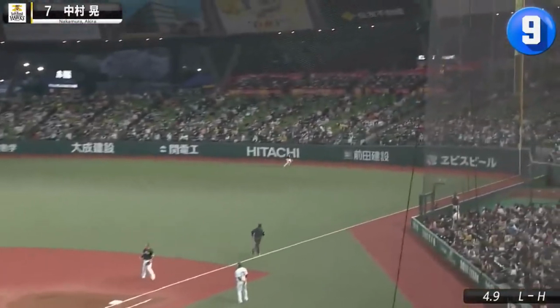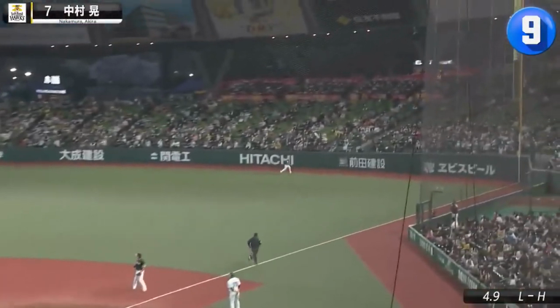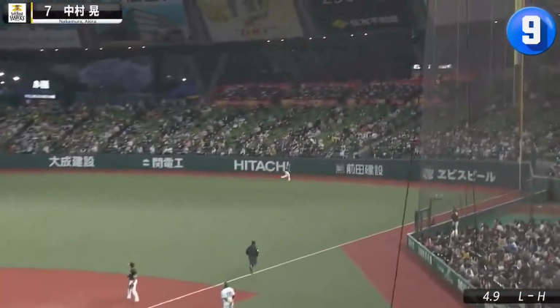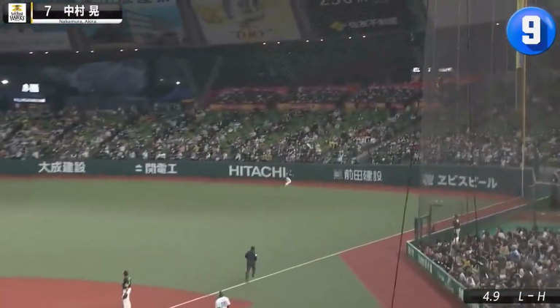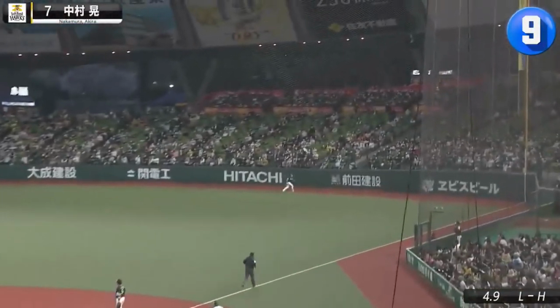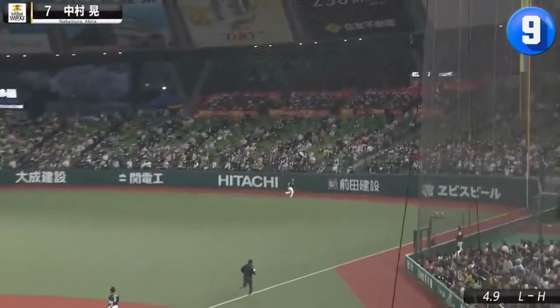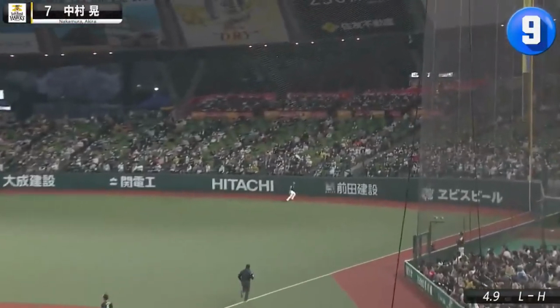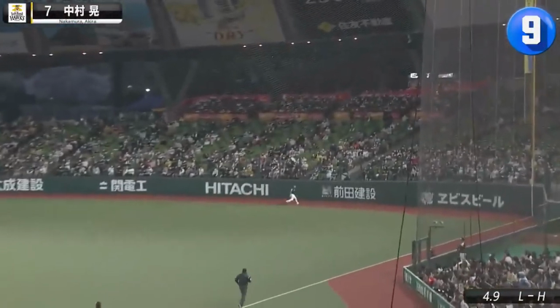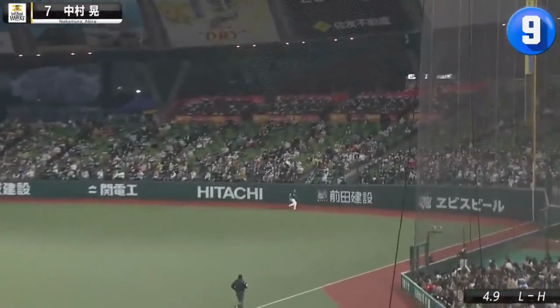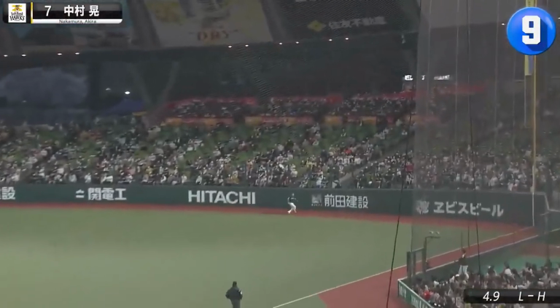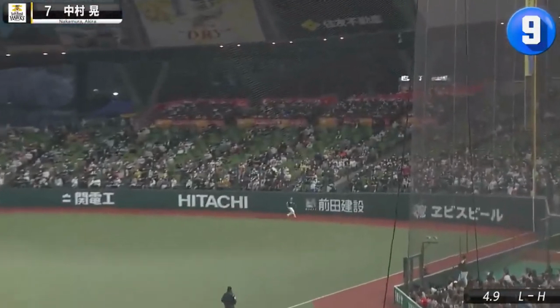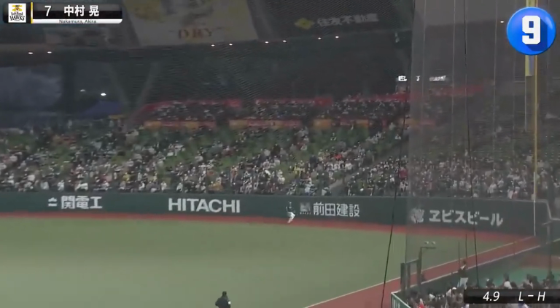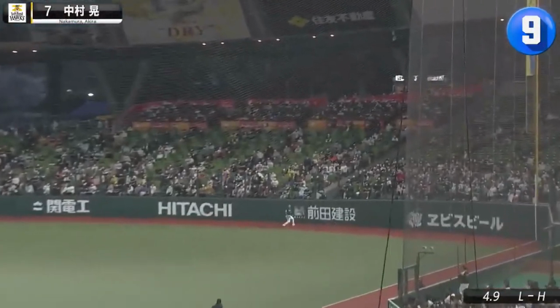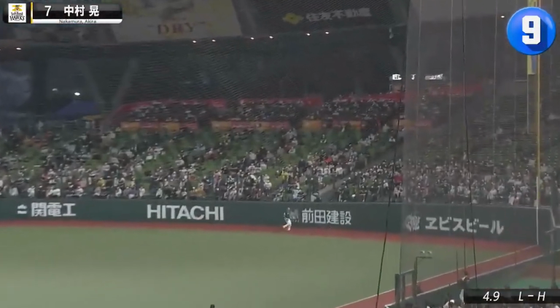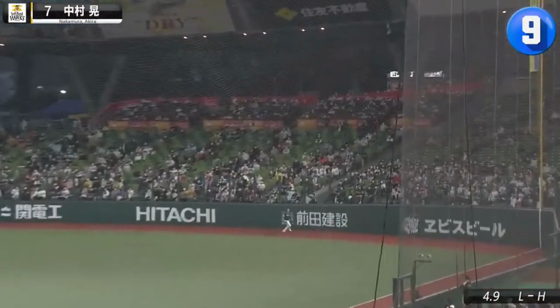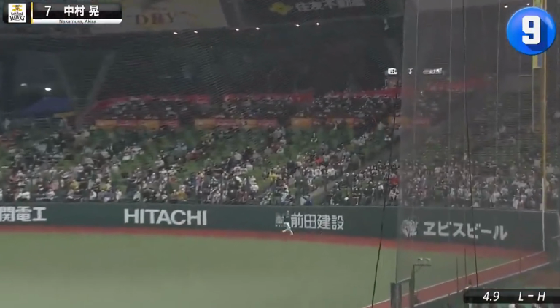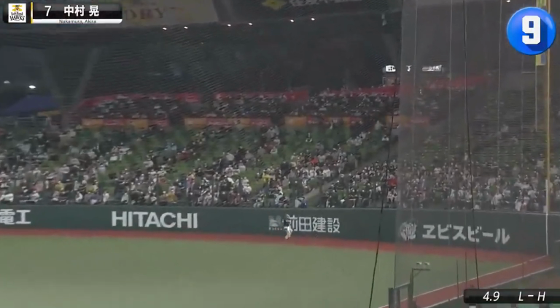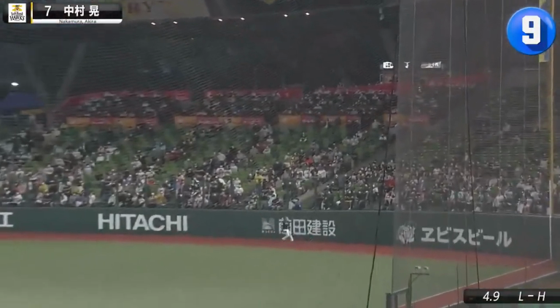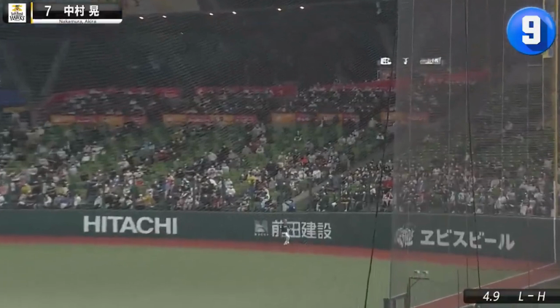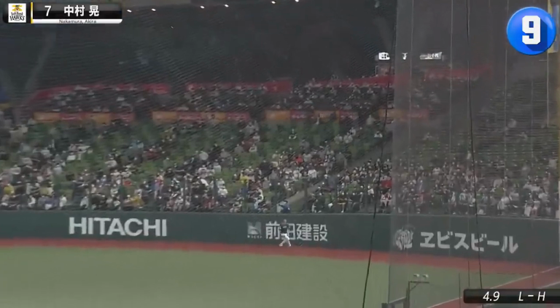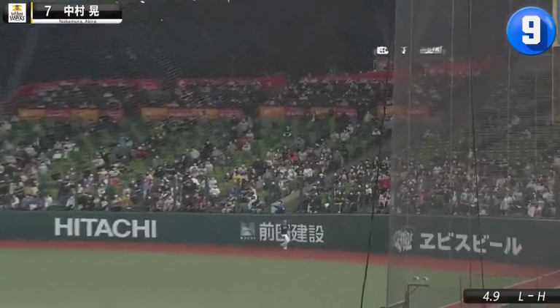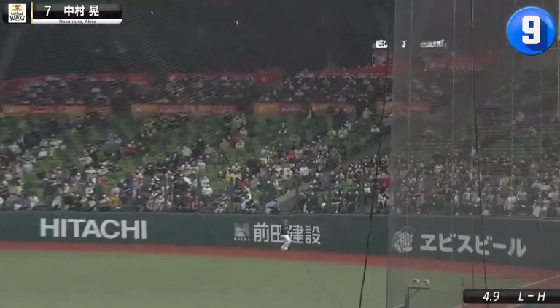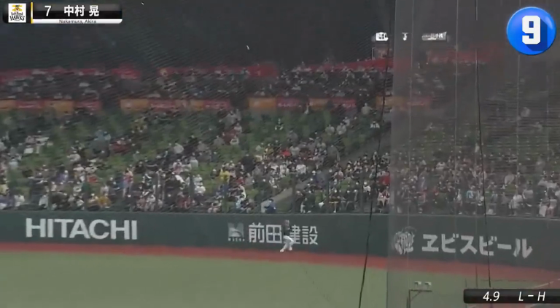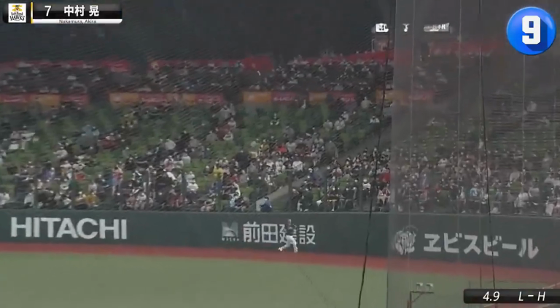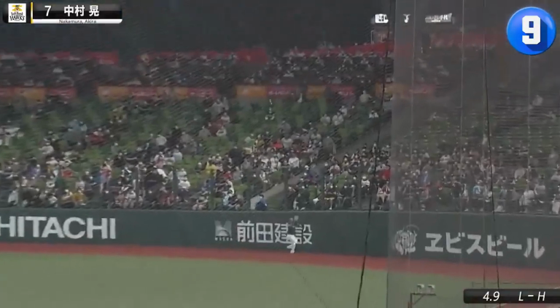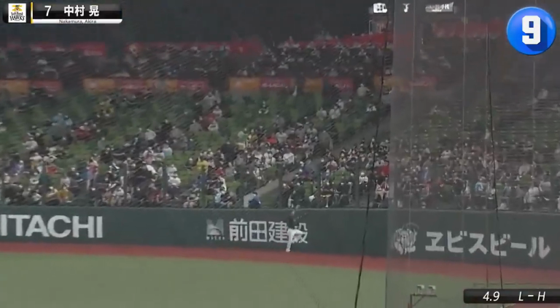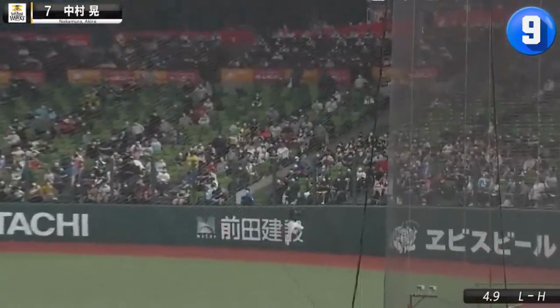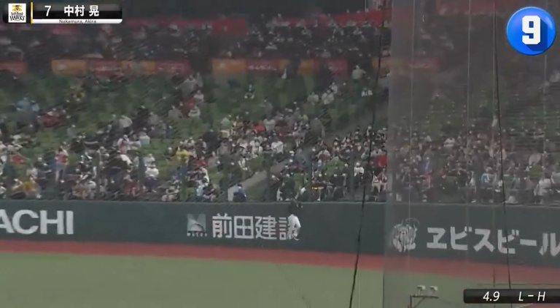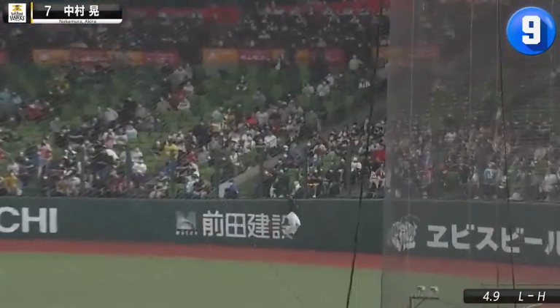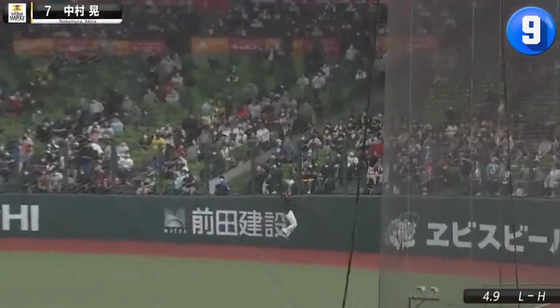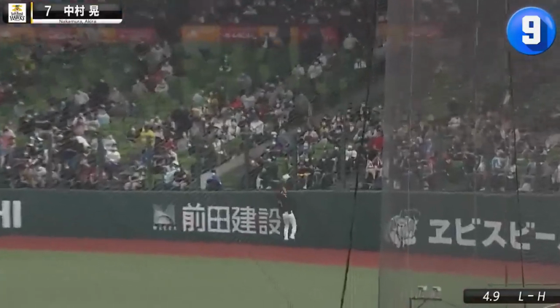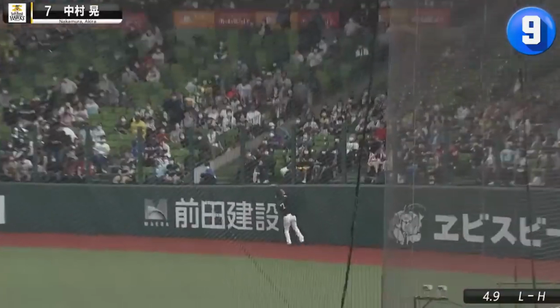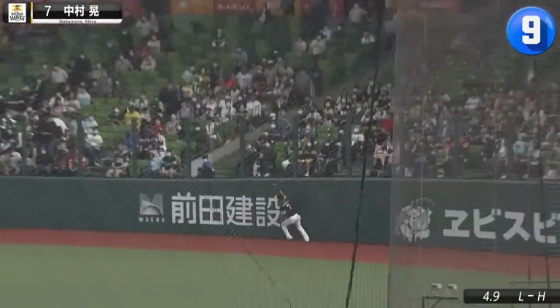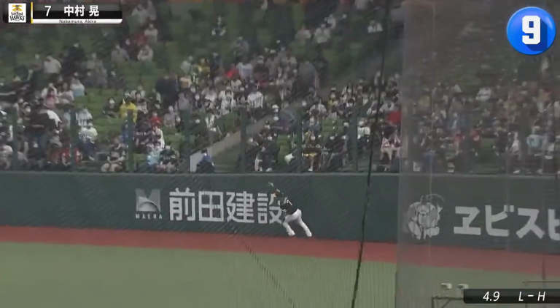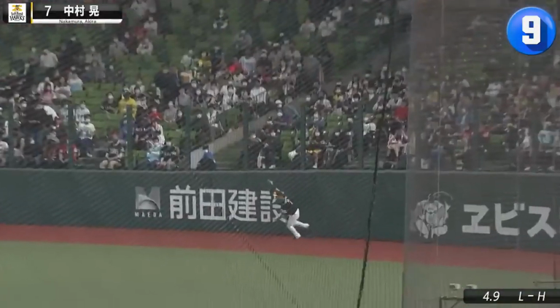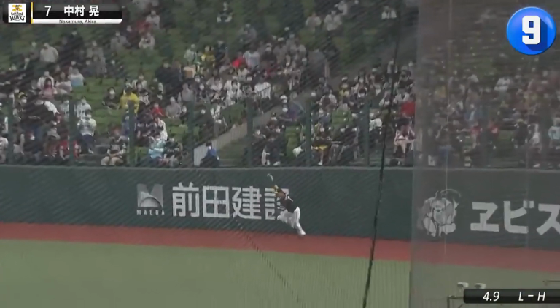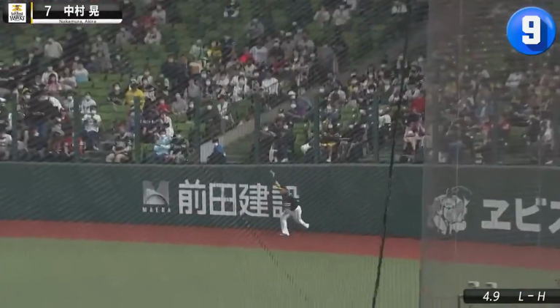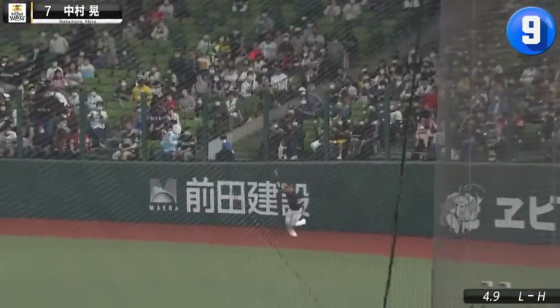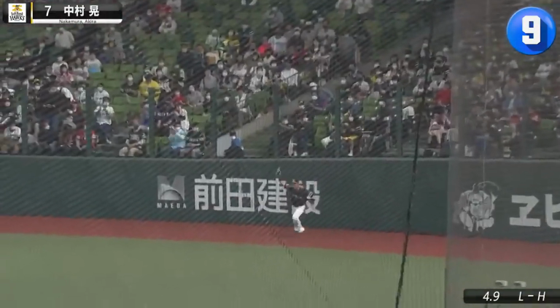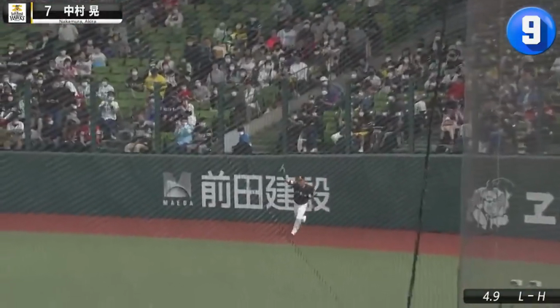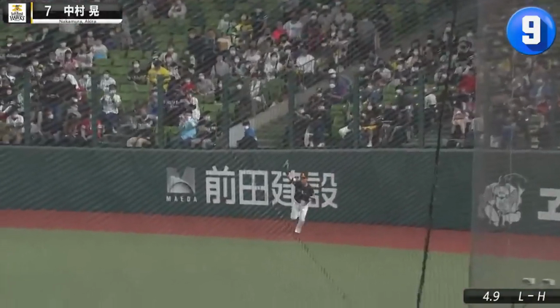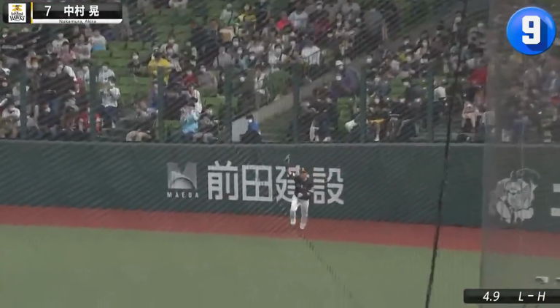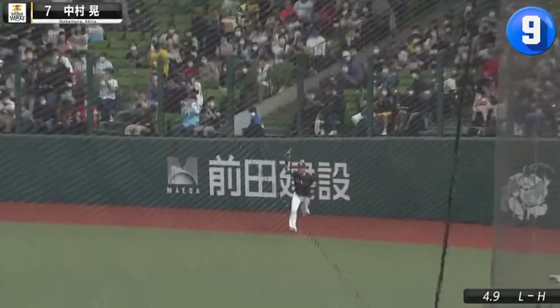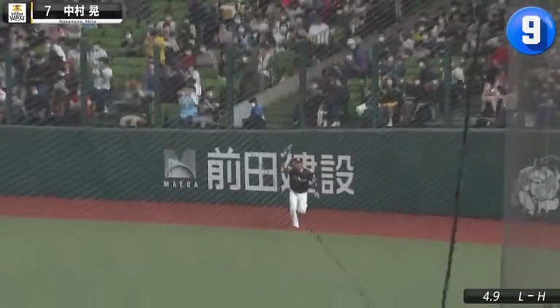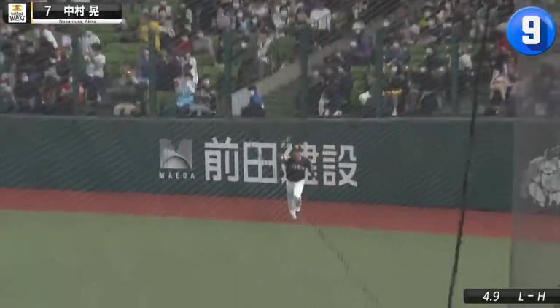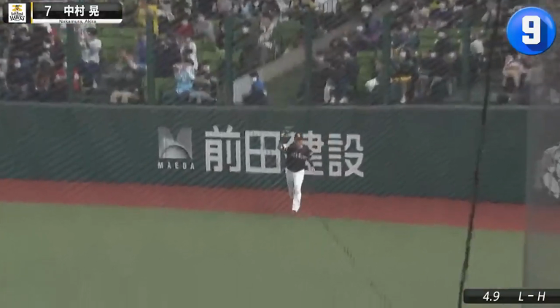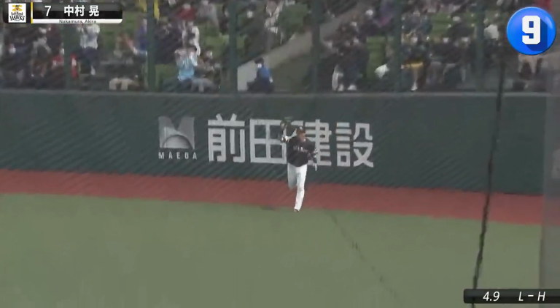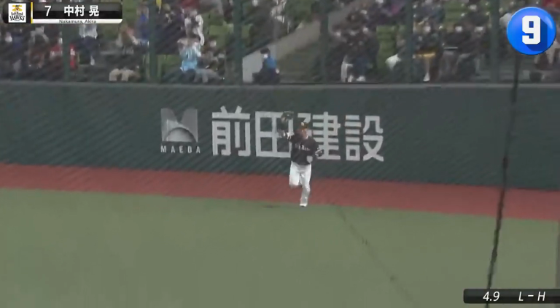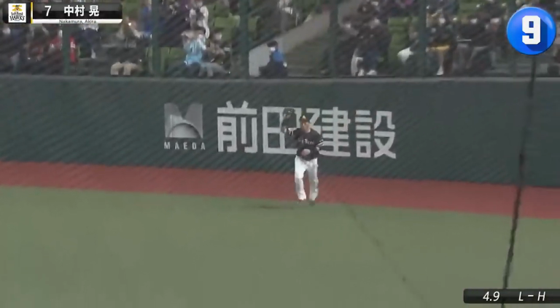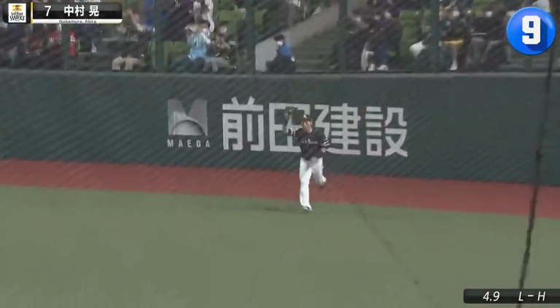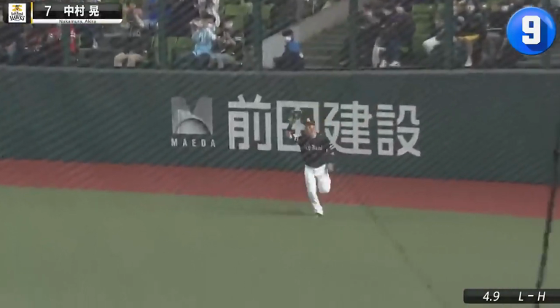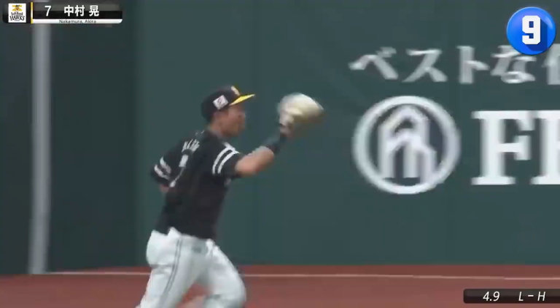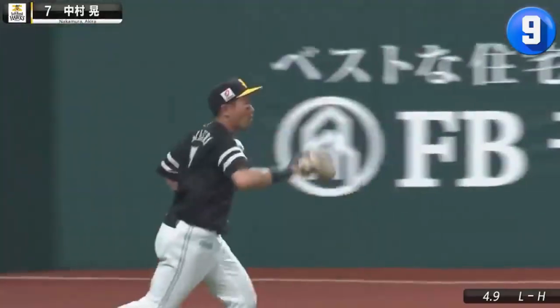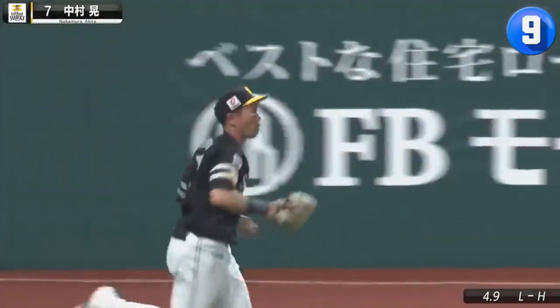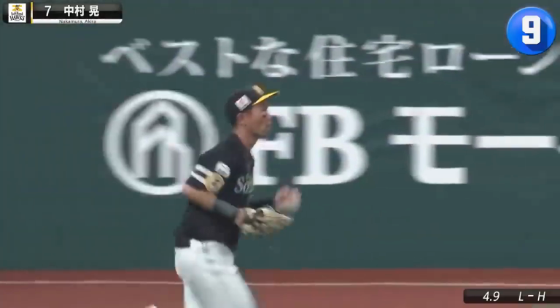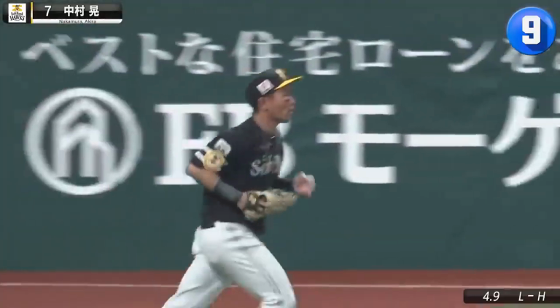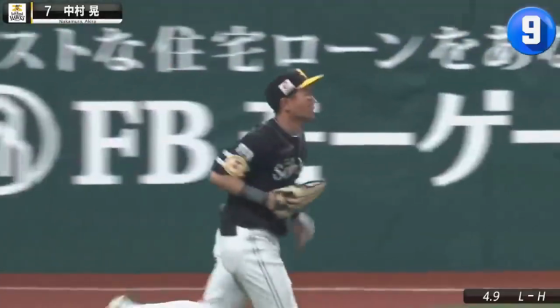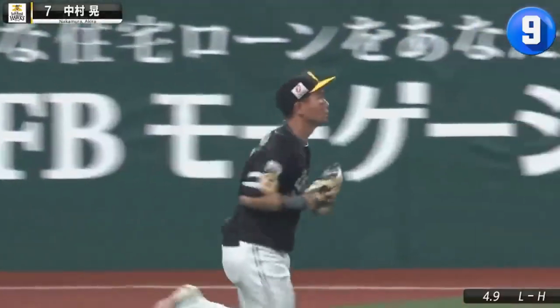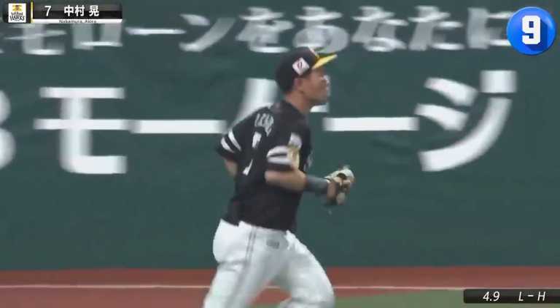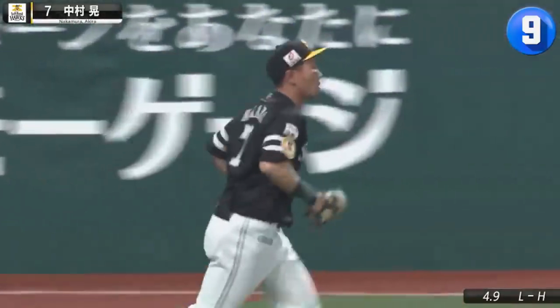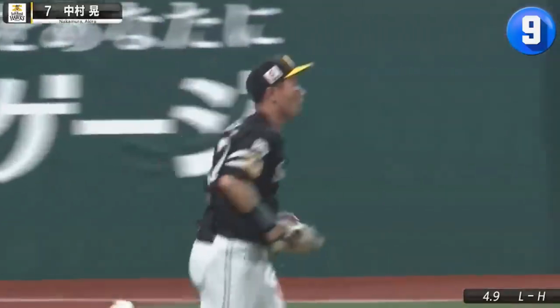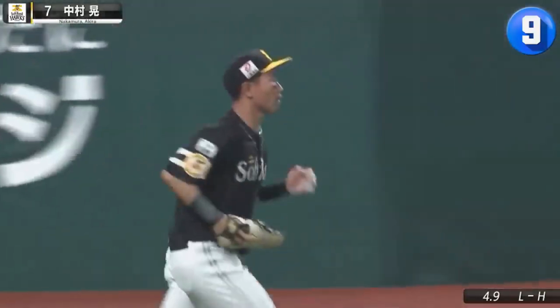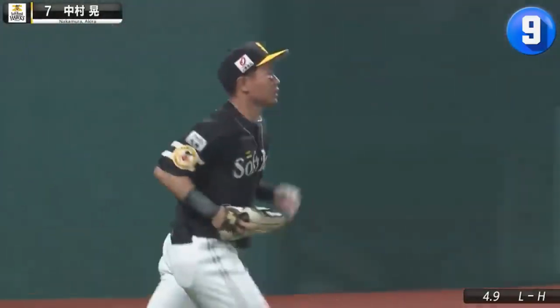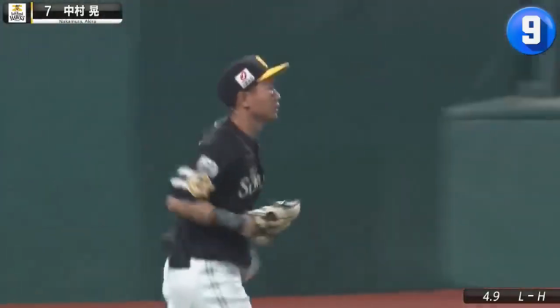Akira Nakamura was already playing deep in the outfield for Takeya Nakamura, so he's got plenty of time to time his hop.